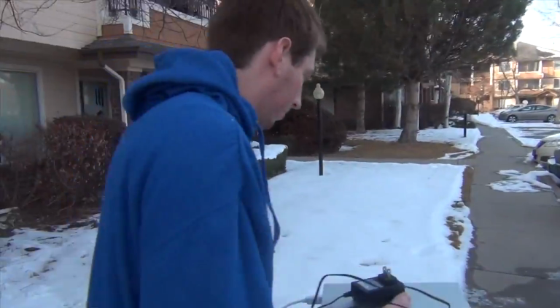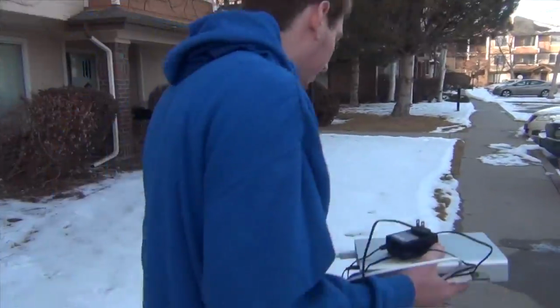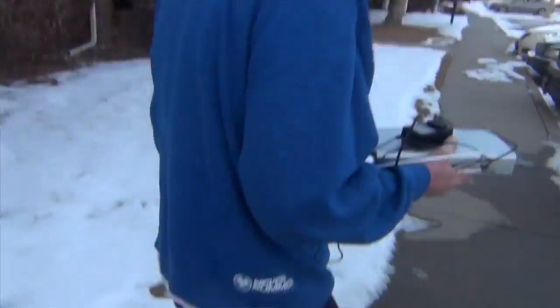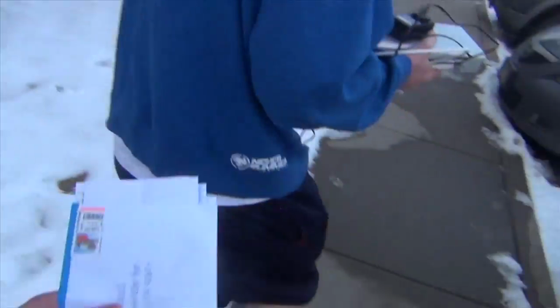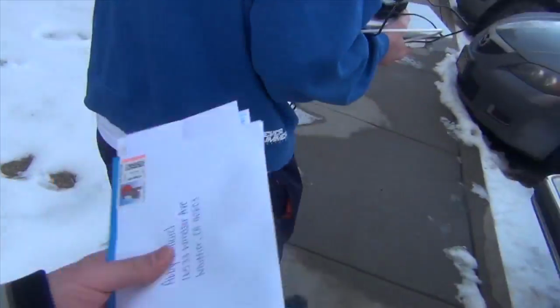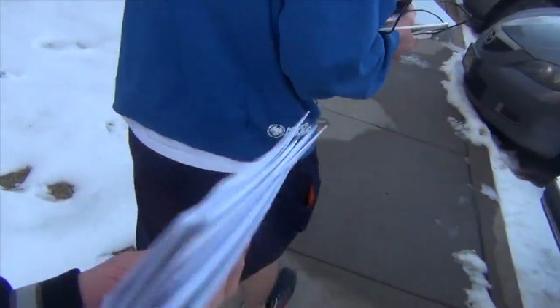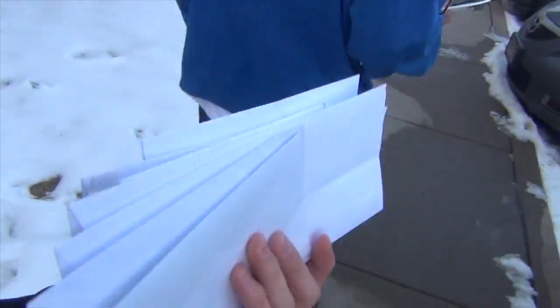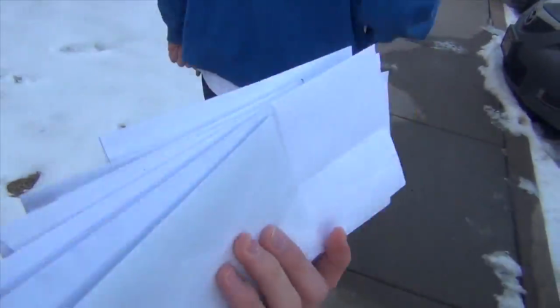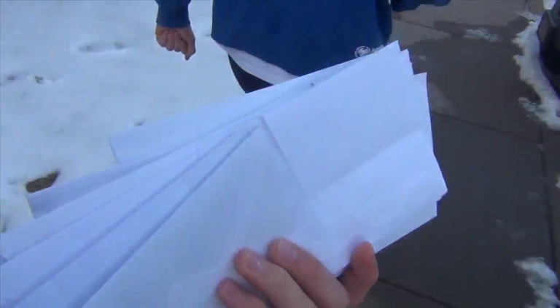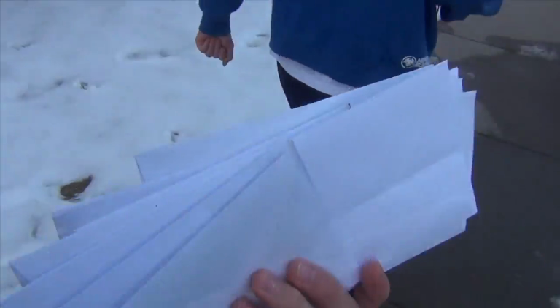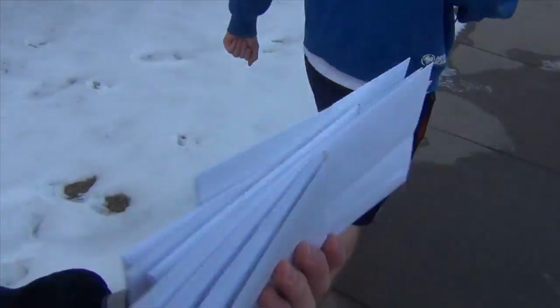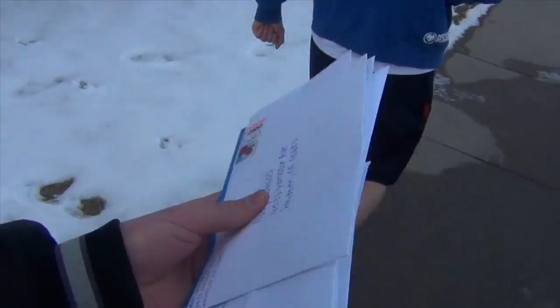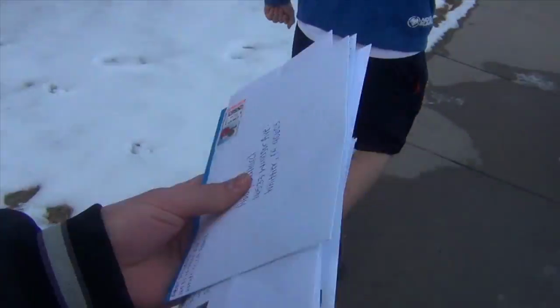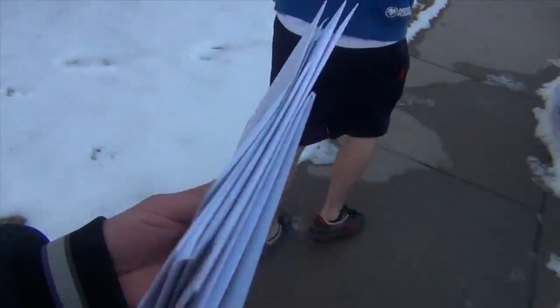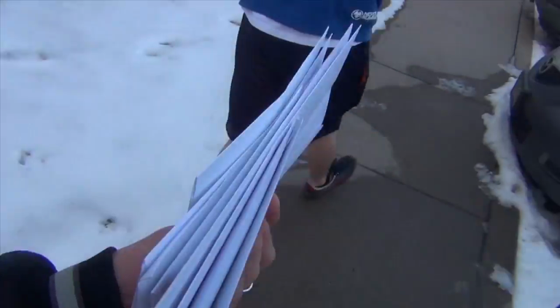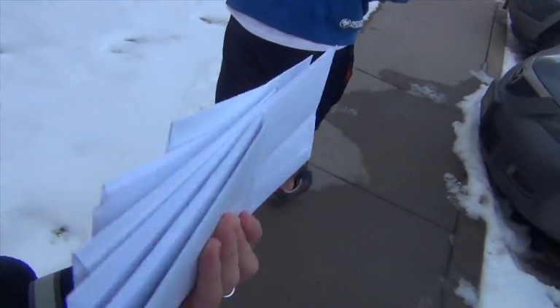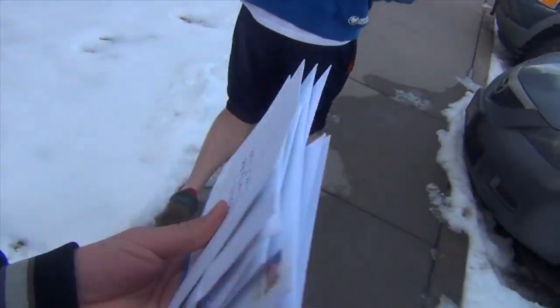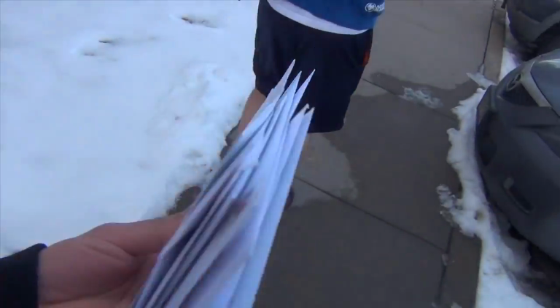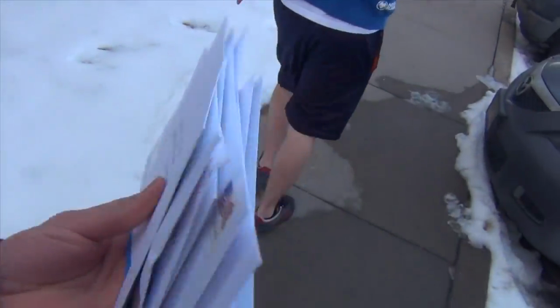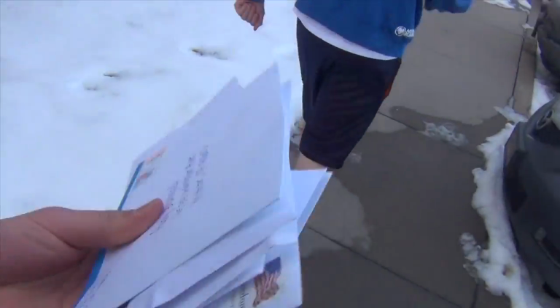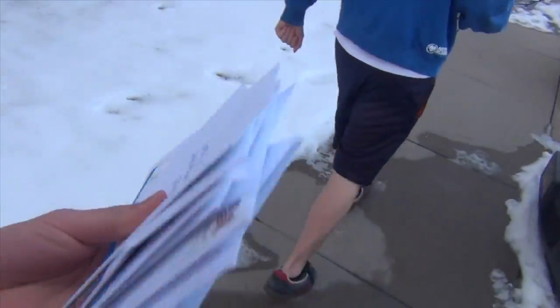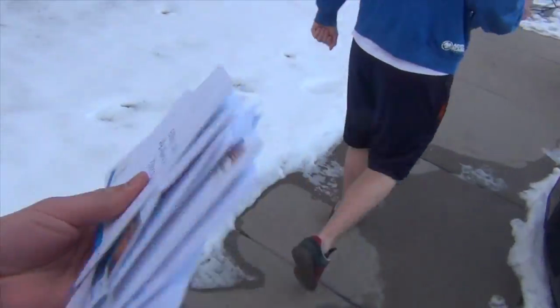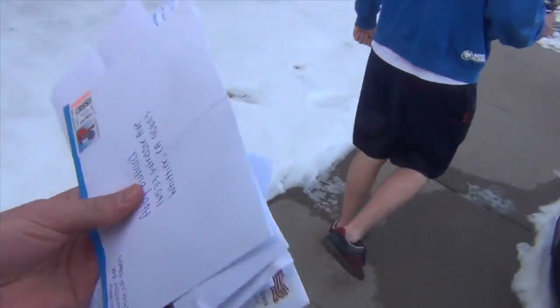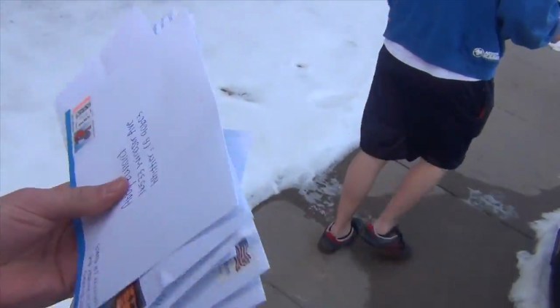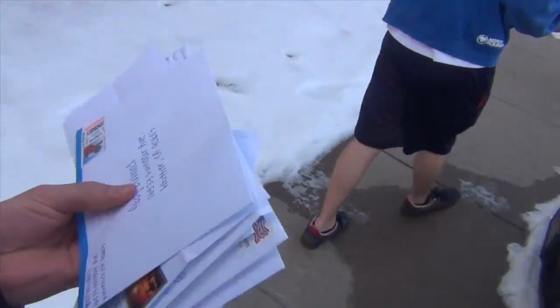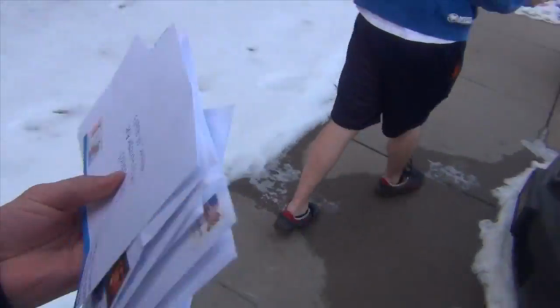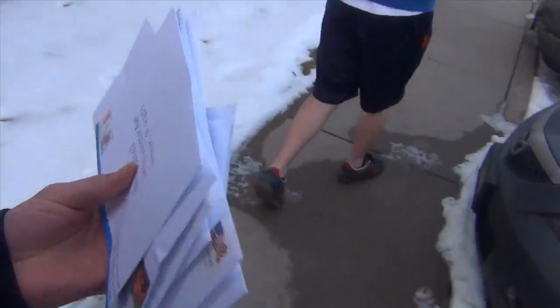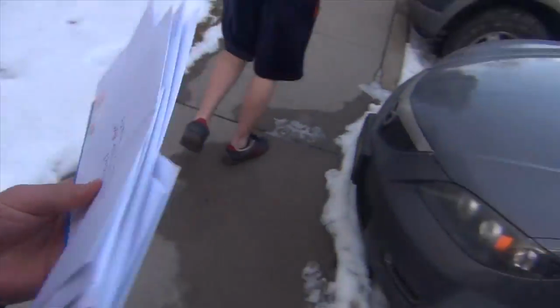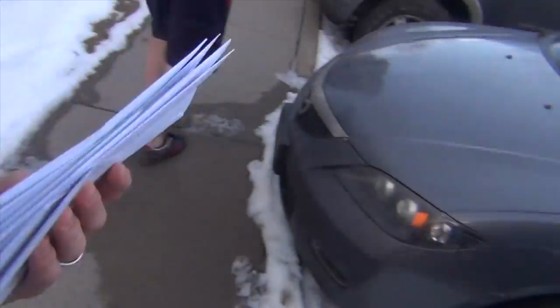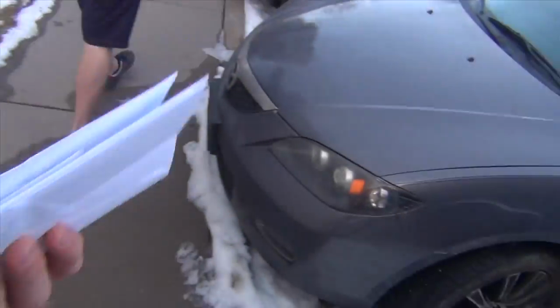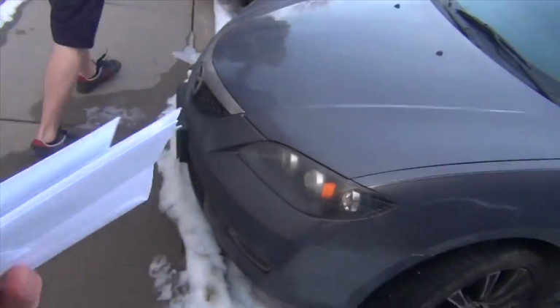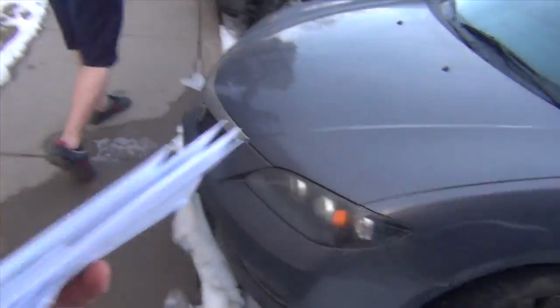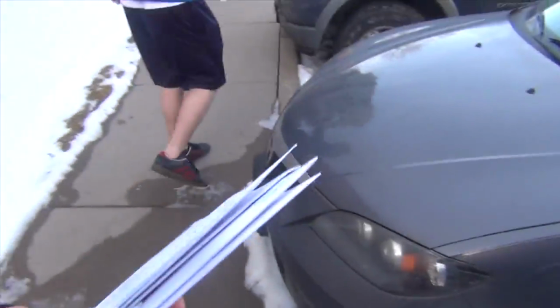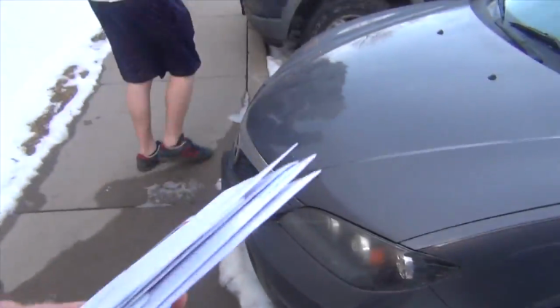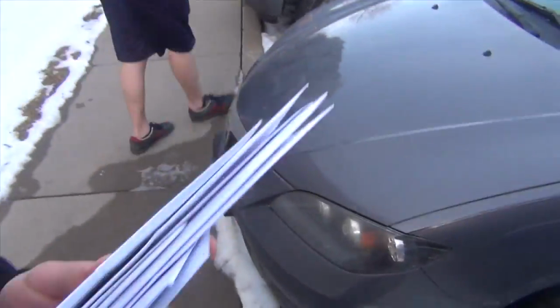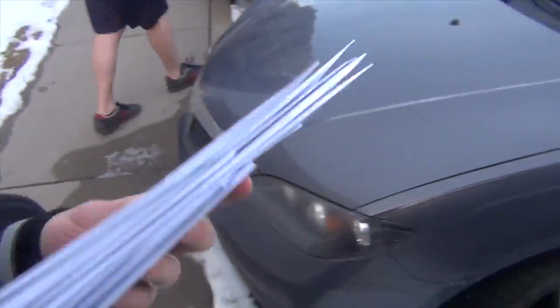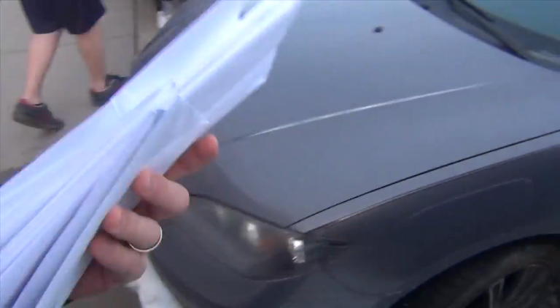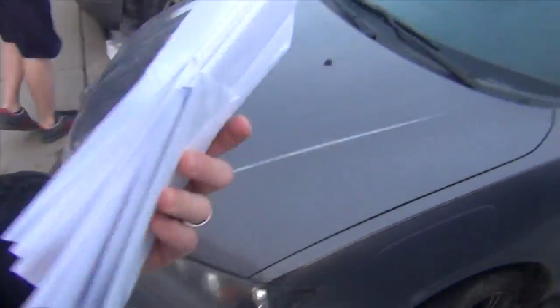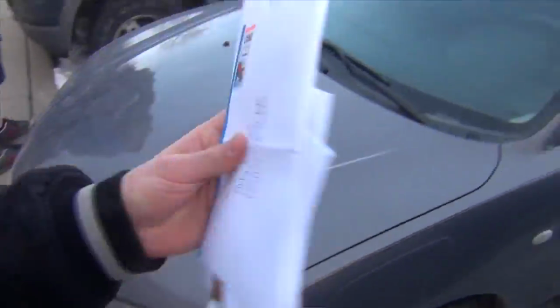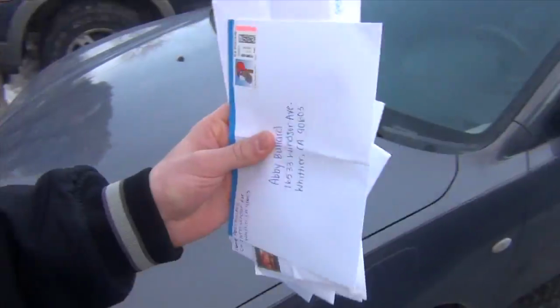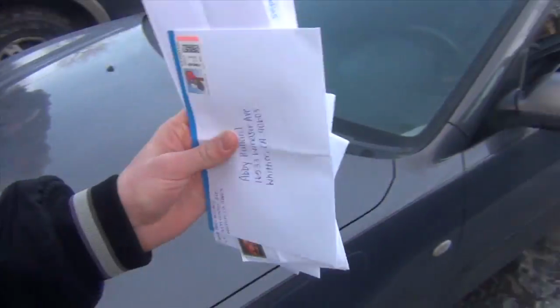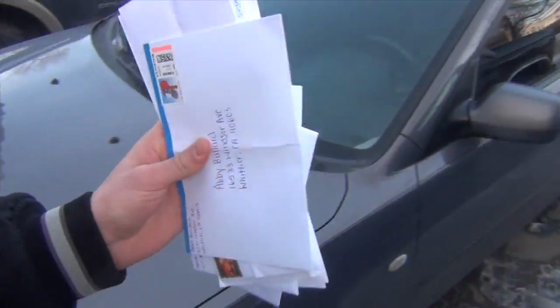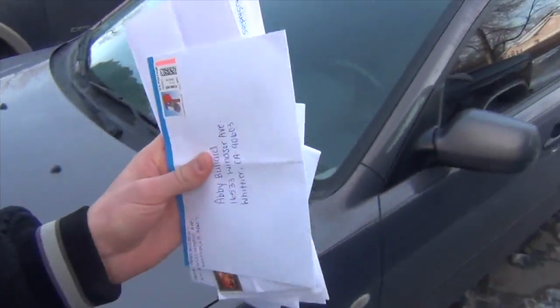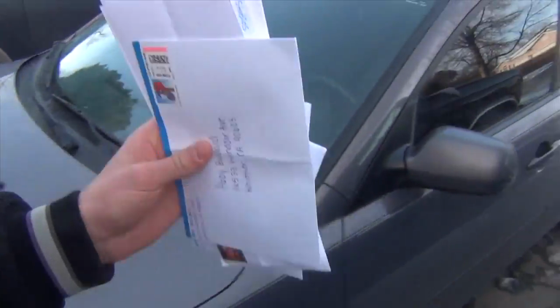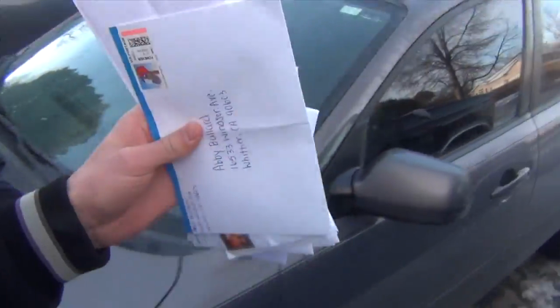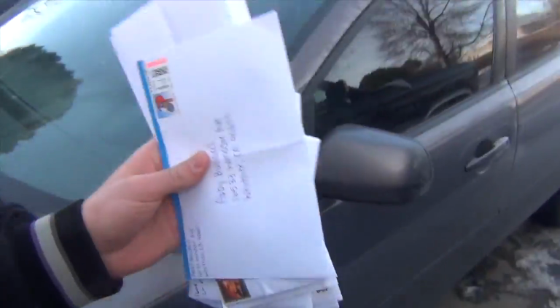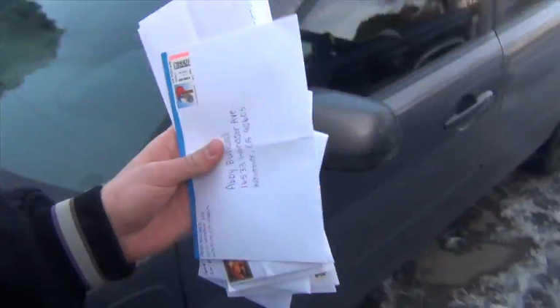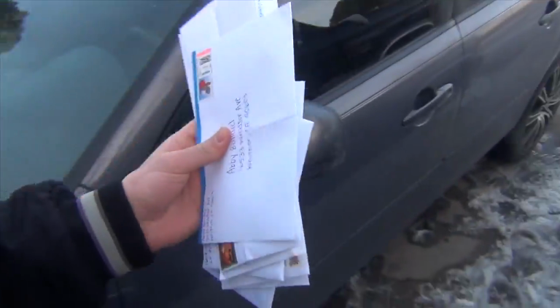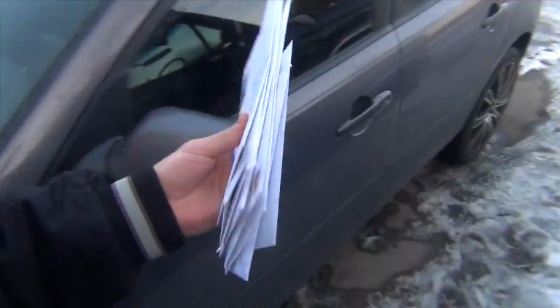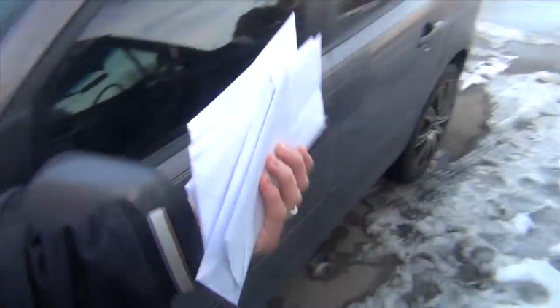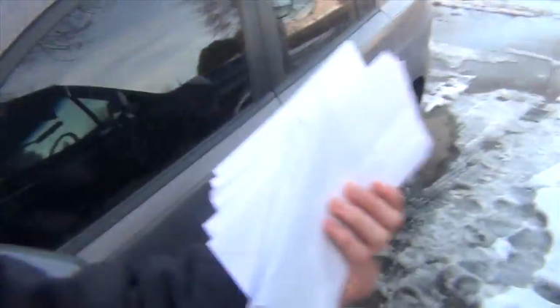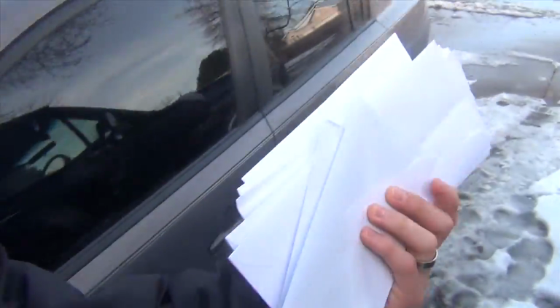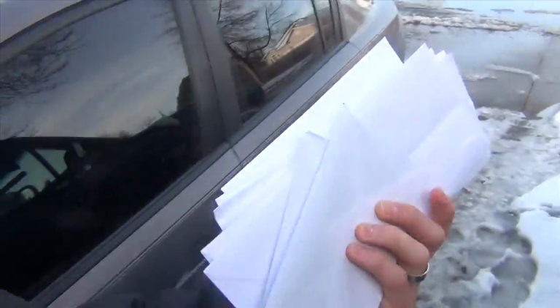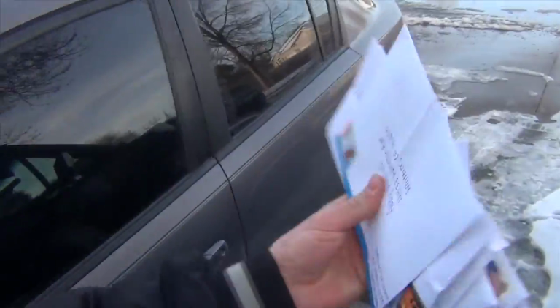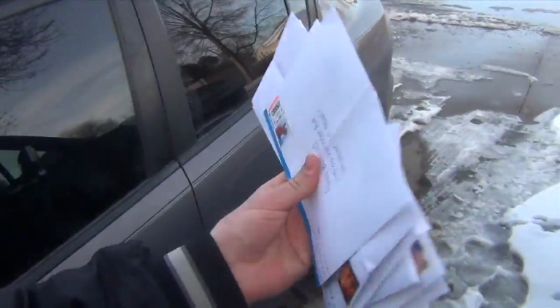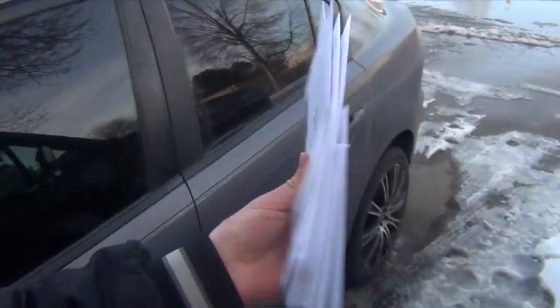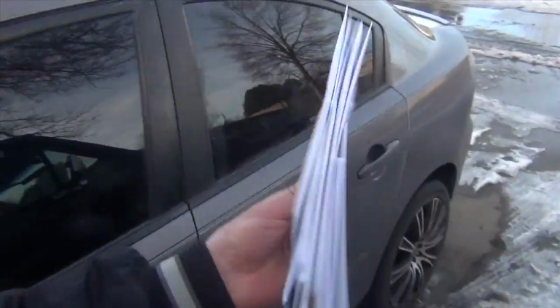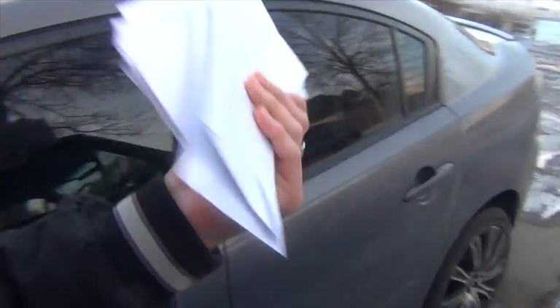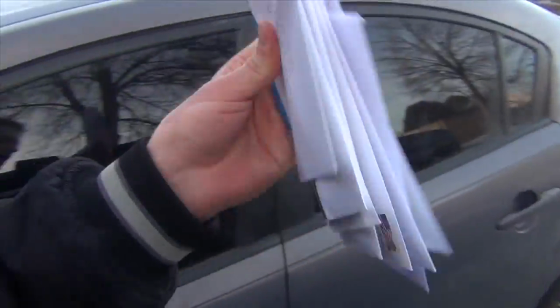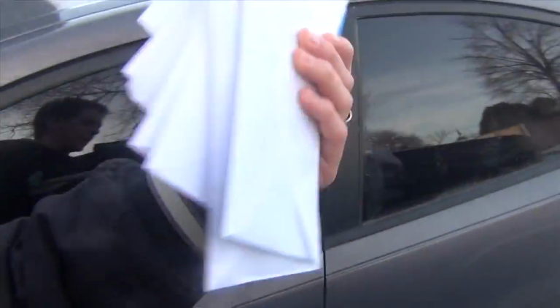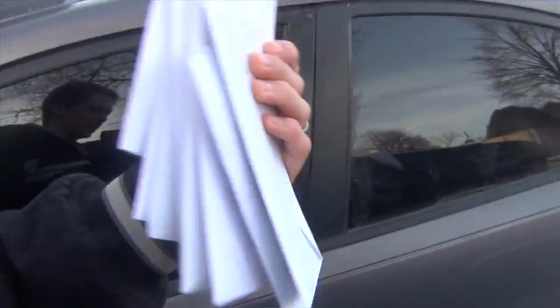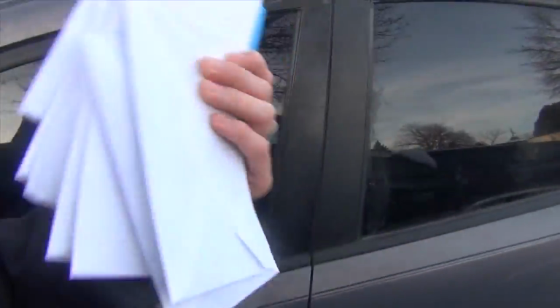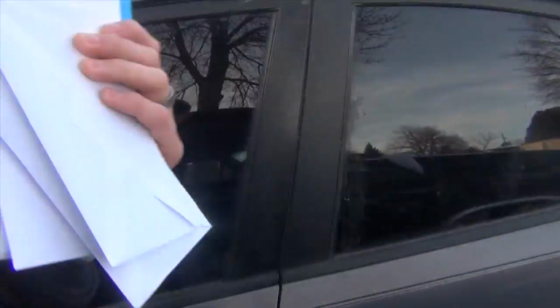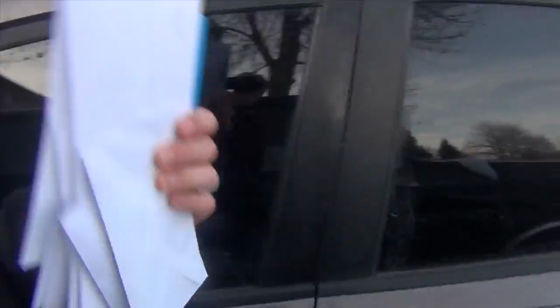We're also delivering some fan mail. People sent us letters — if you saw the fan mail vlog — so we're sending them the letters back. Yay!